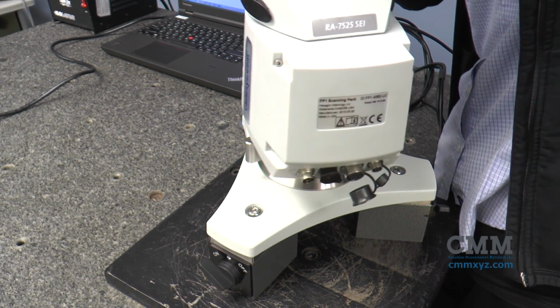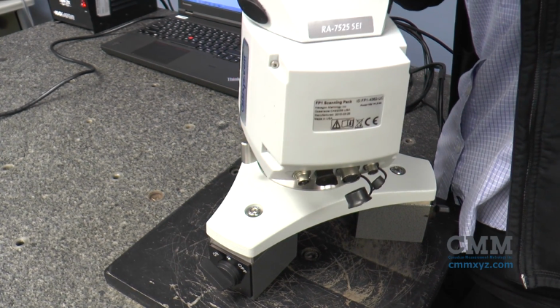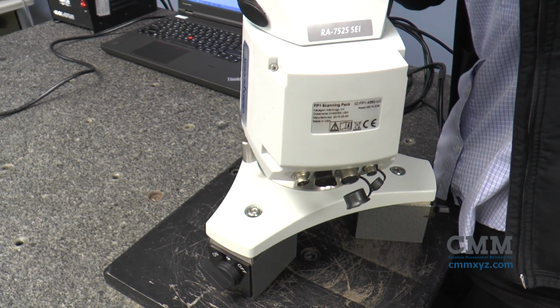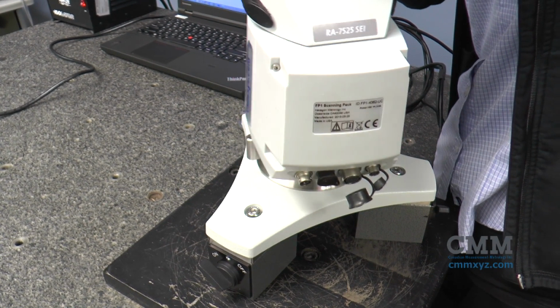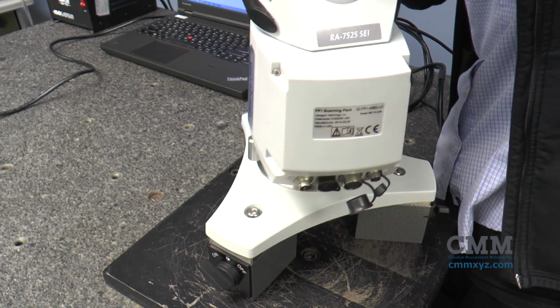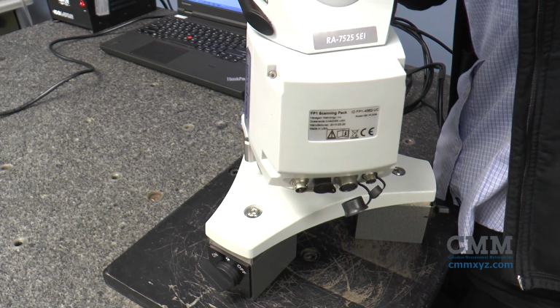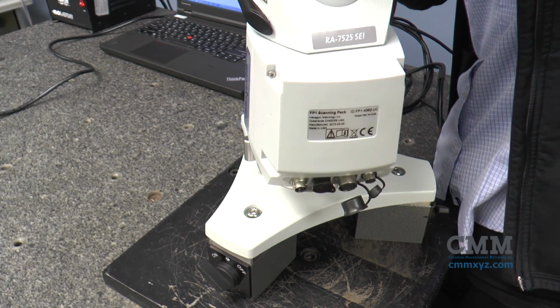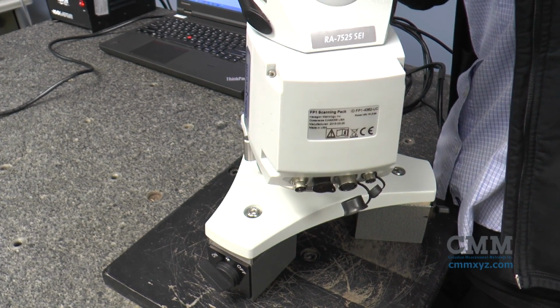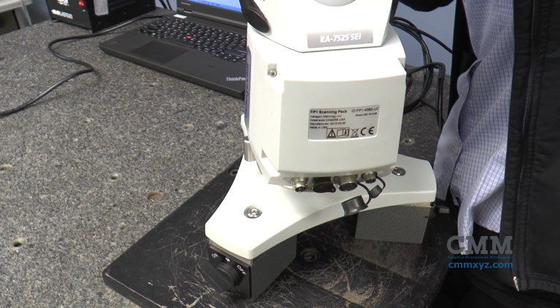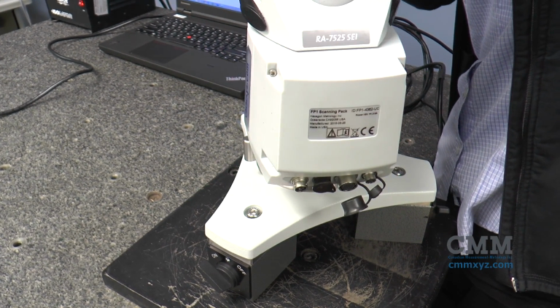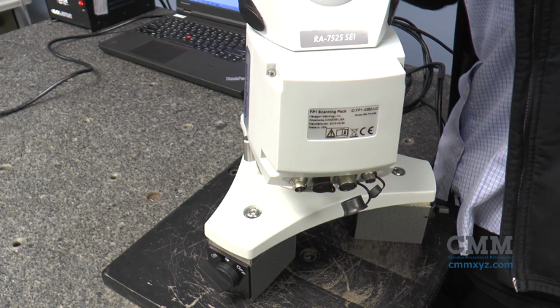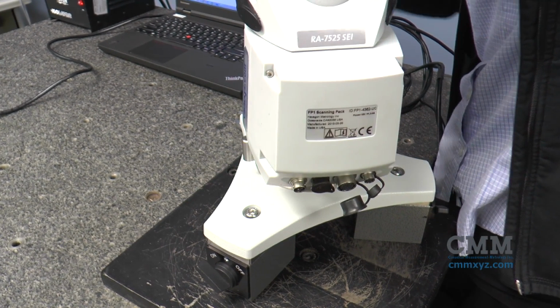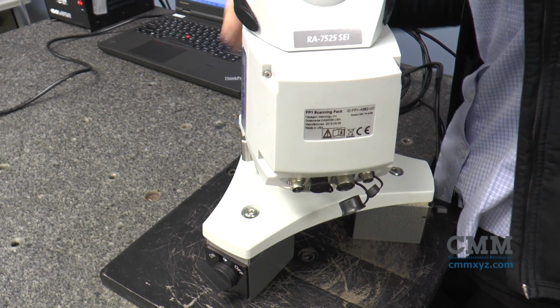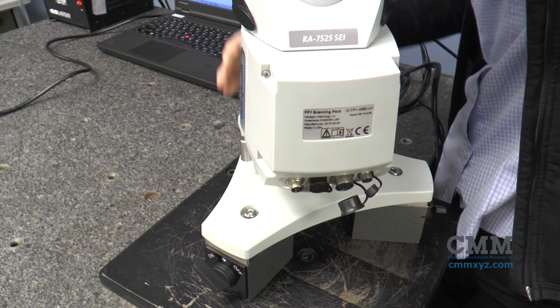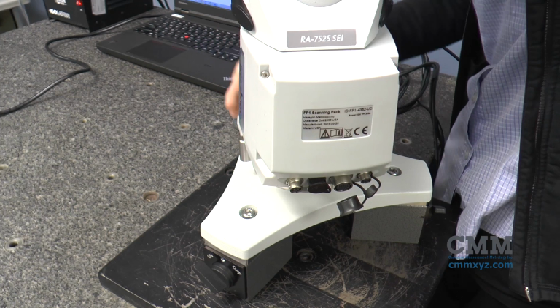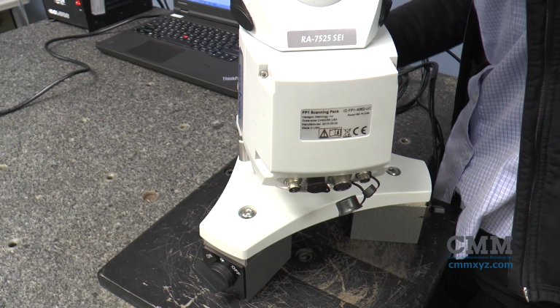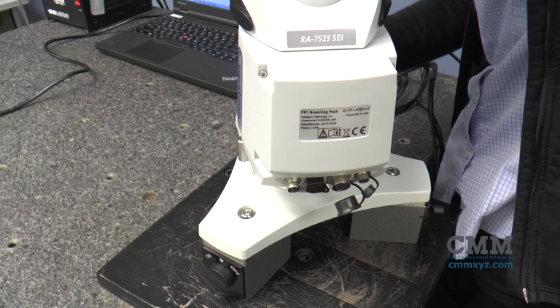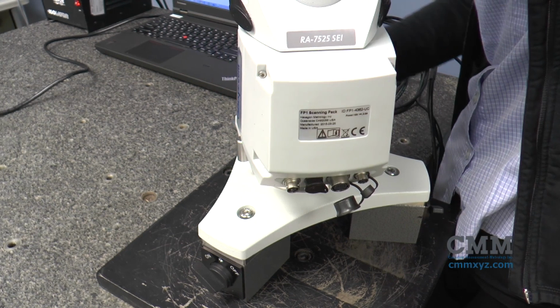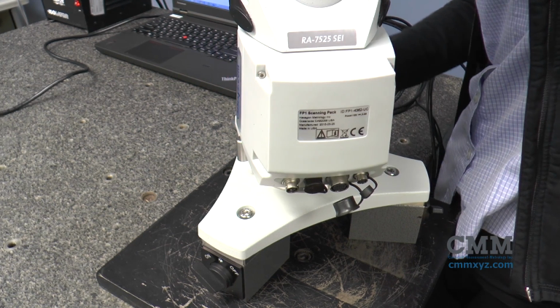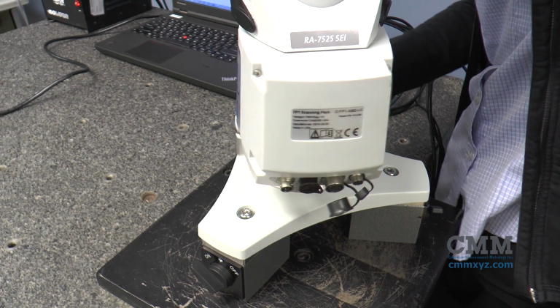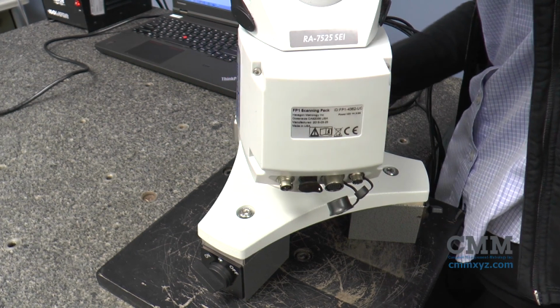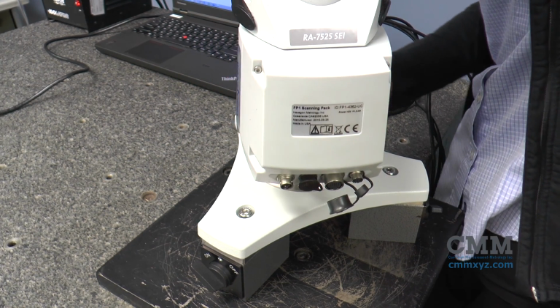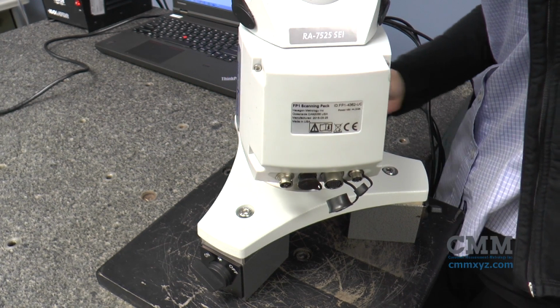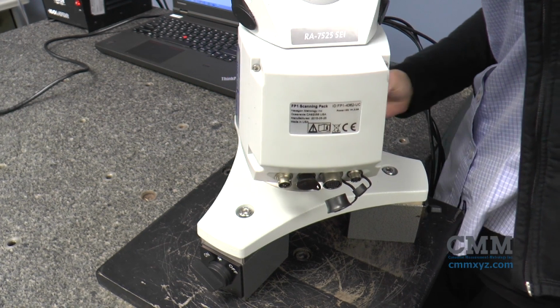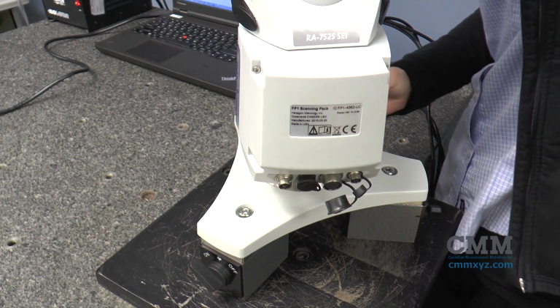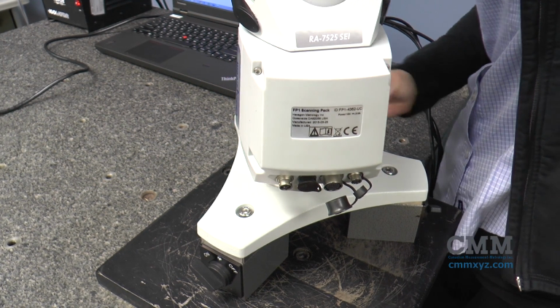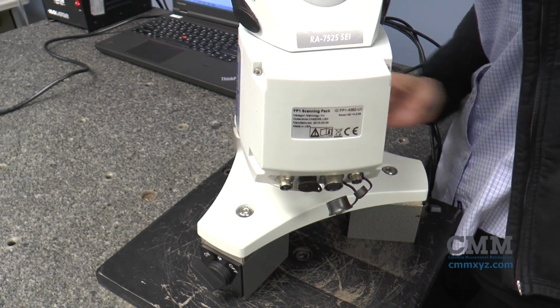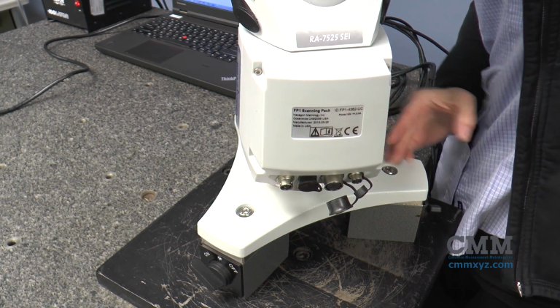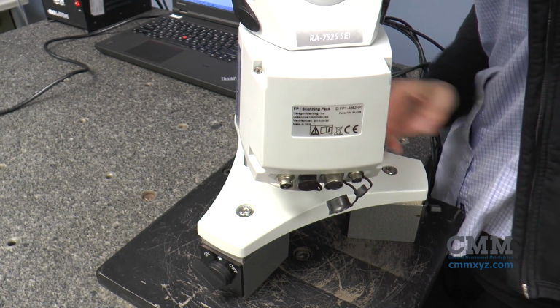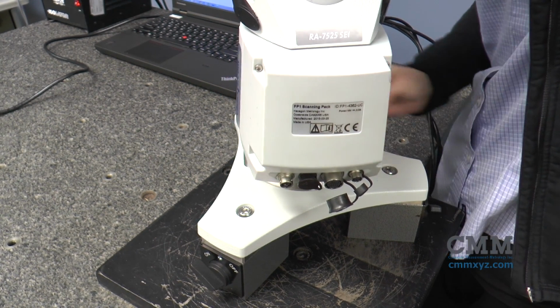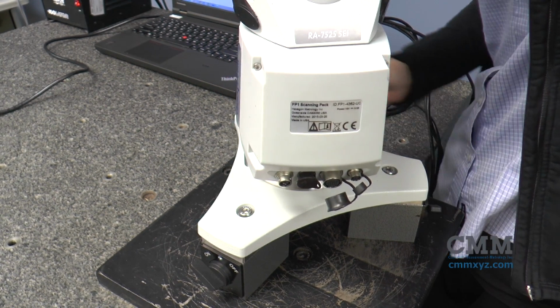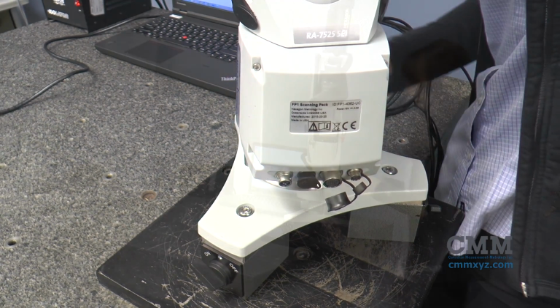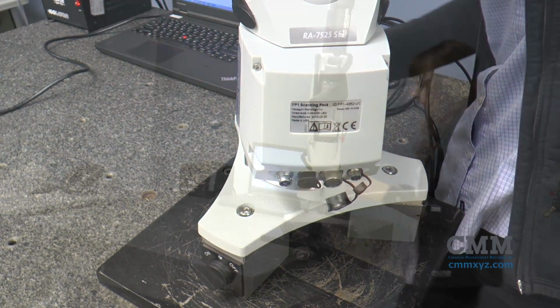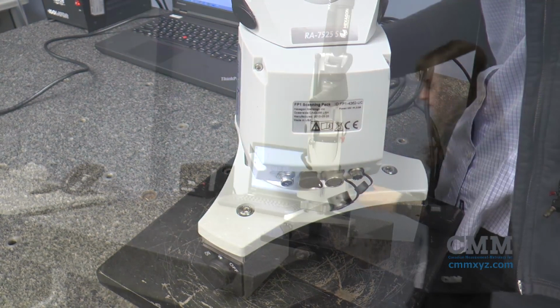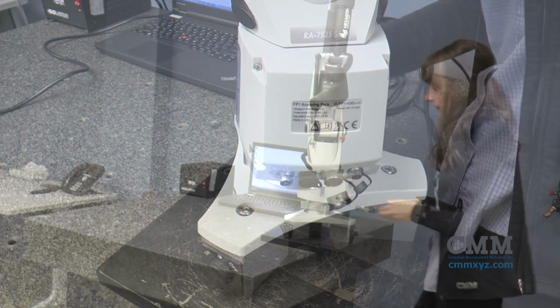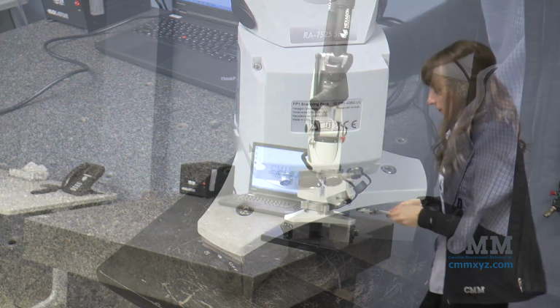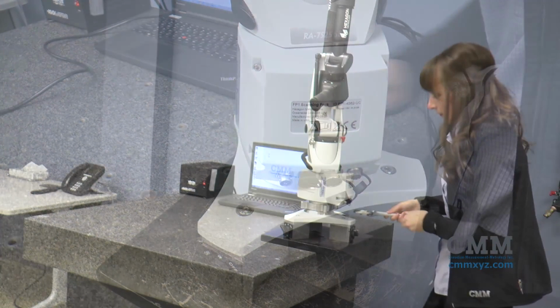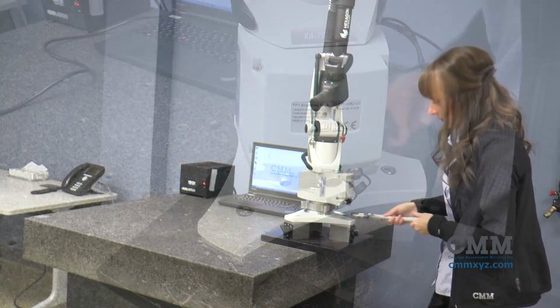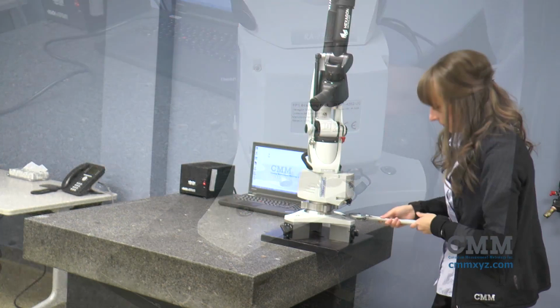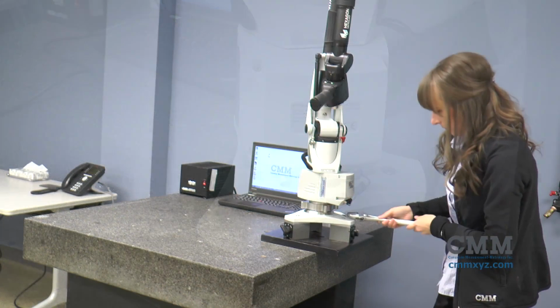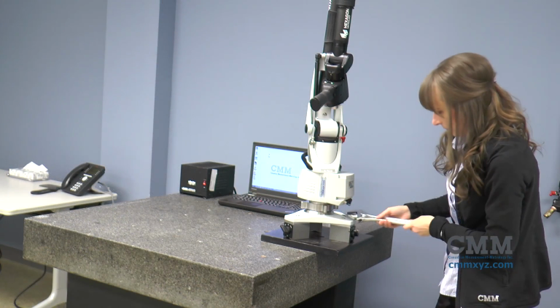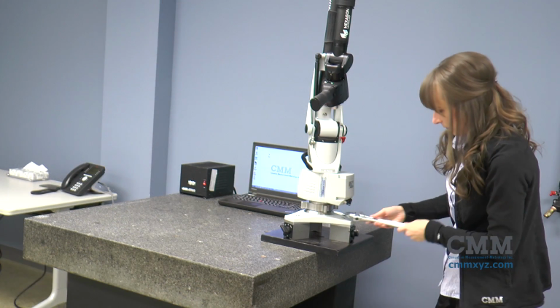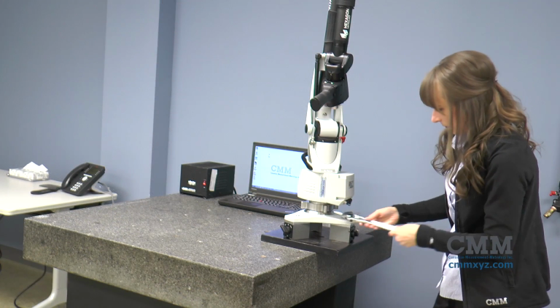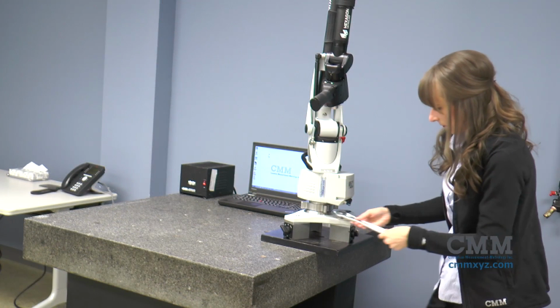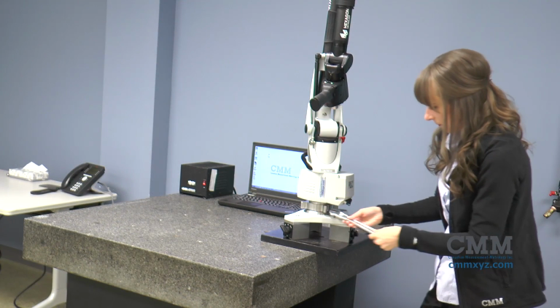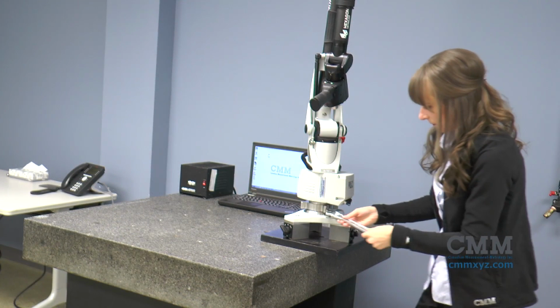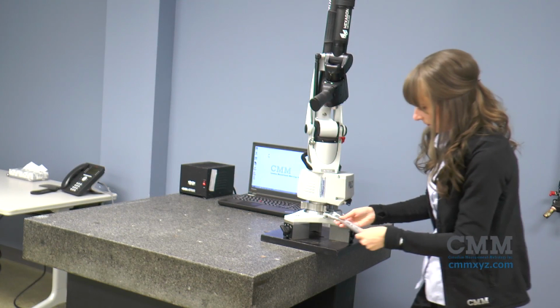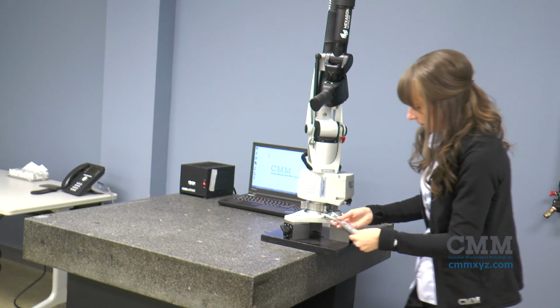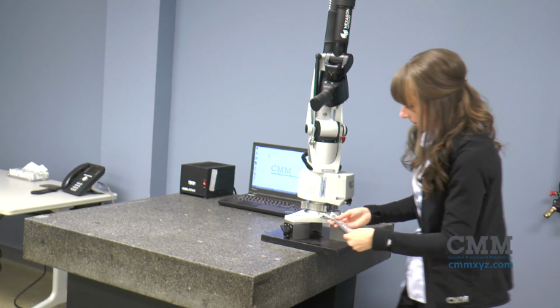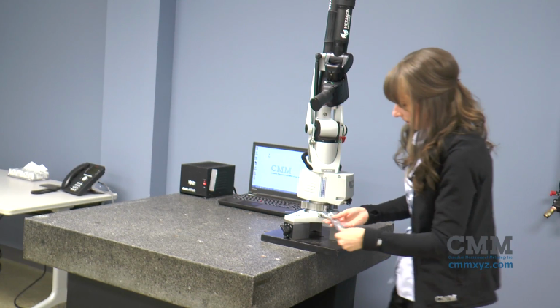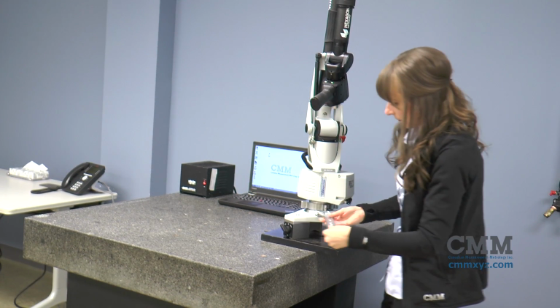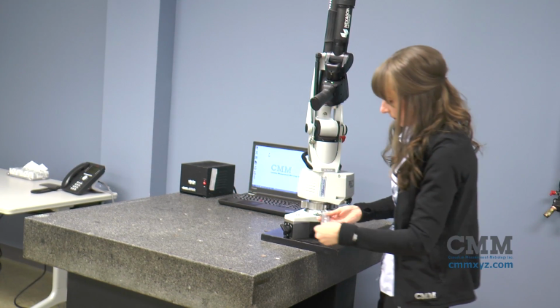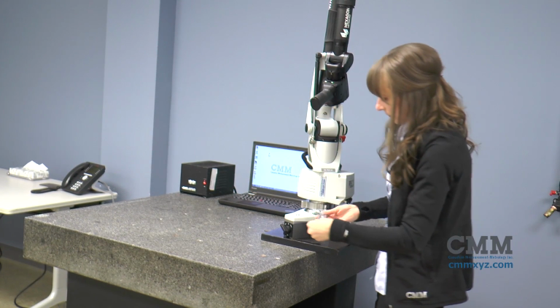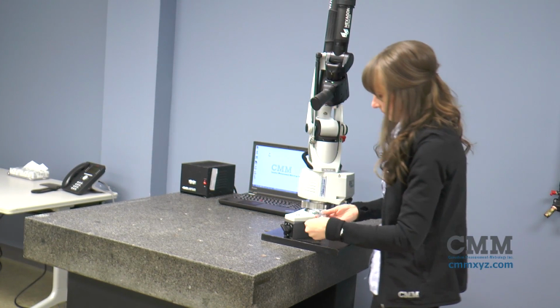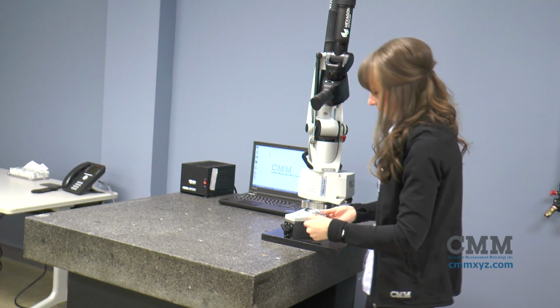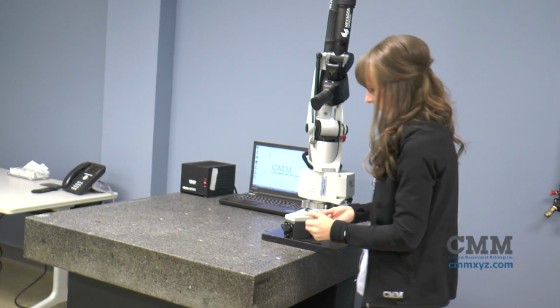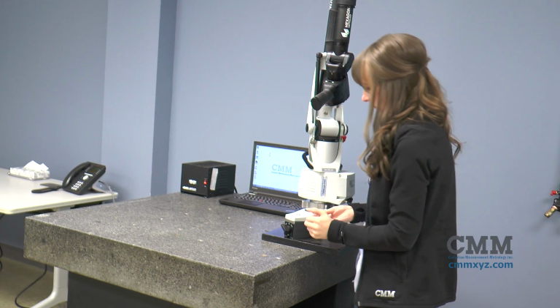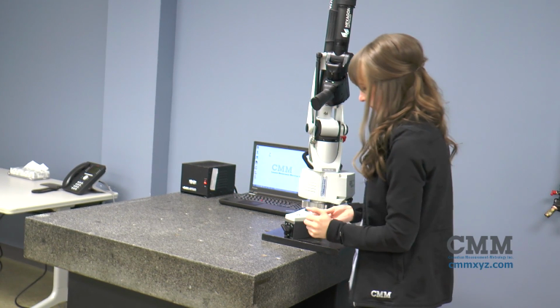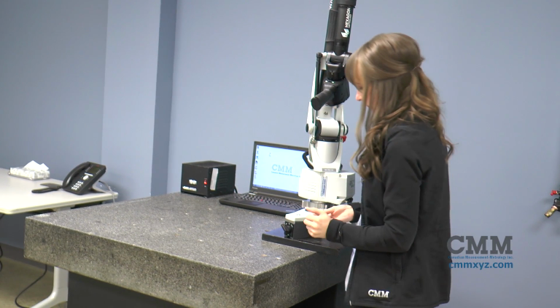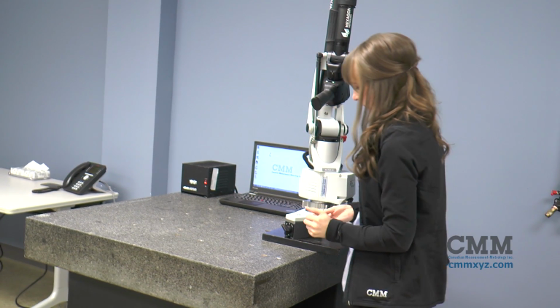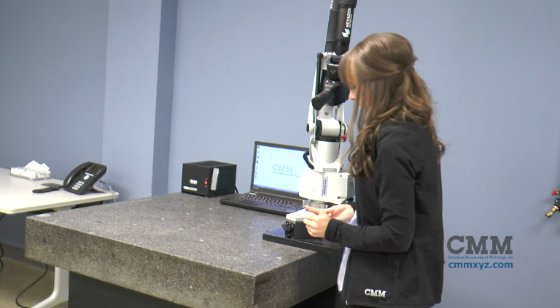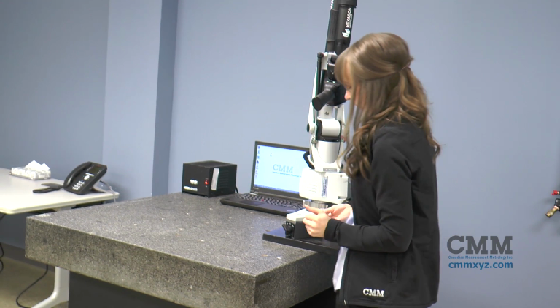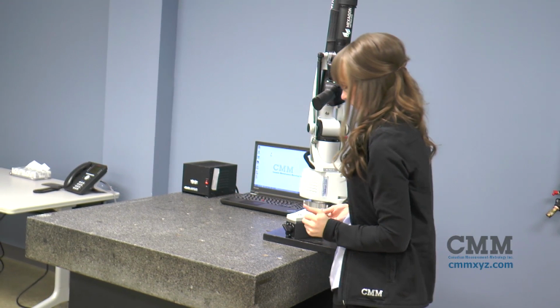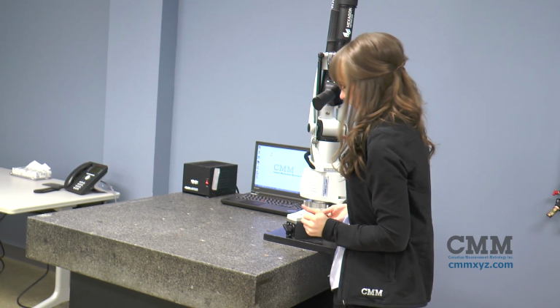Hand tighten the collar until secure, then use a wrench on the collar to fully tighten the arm for maximum stability.